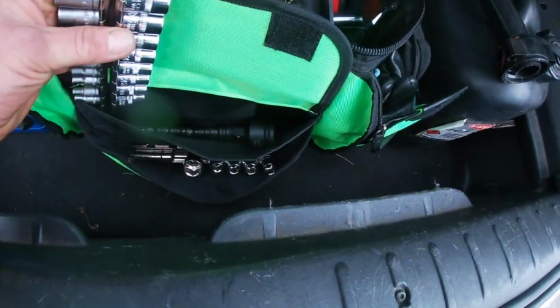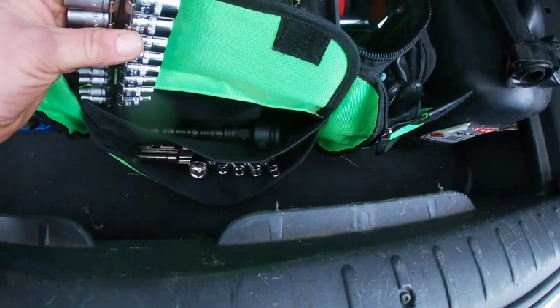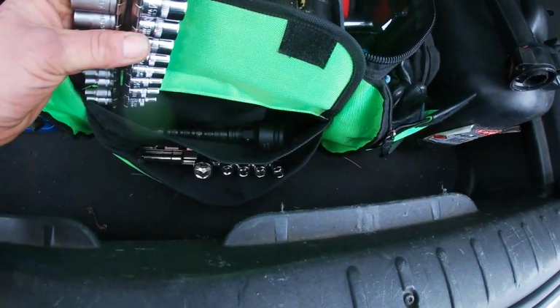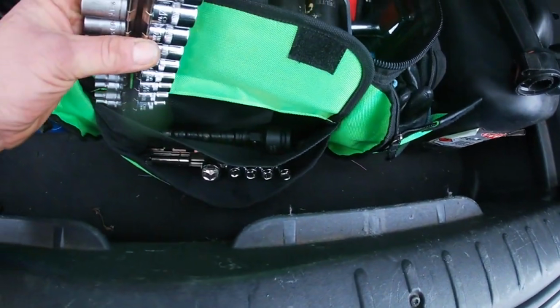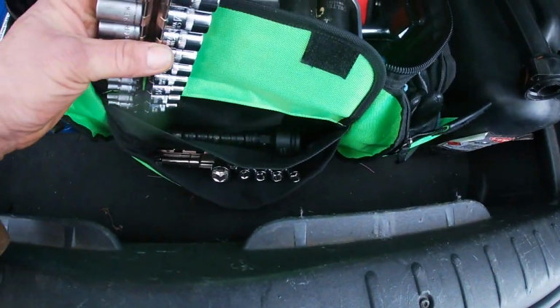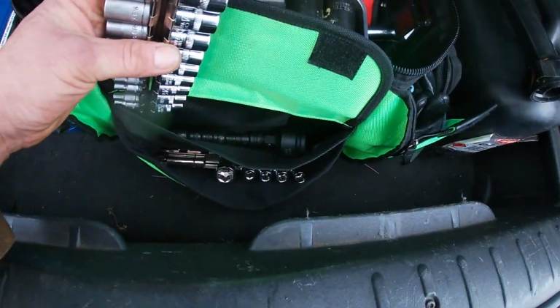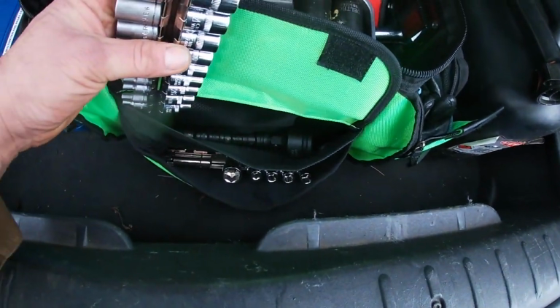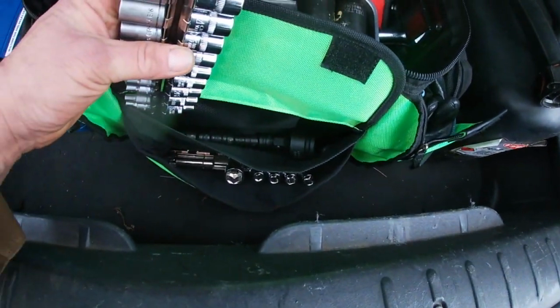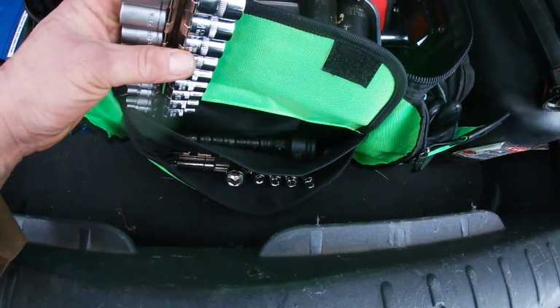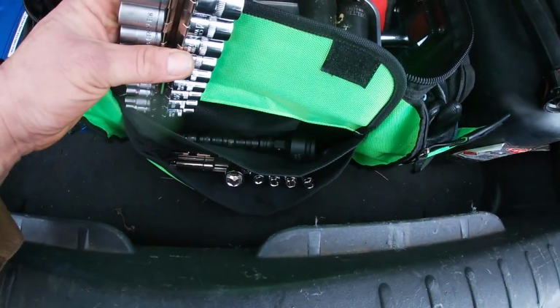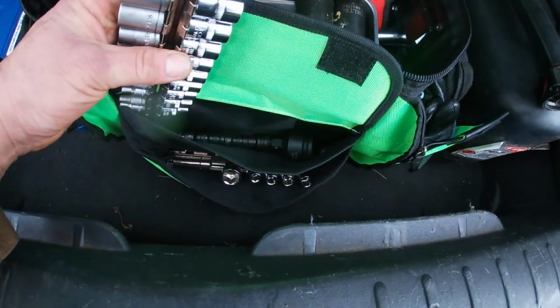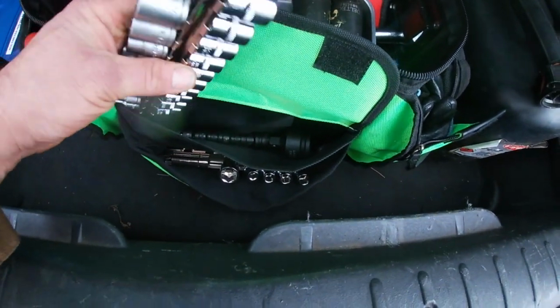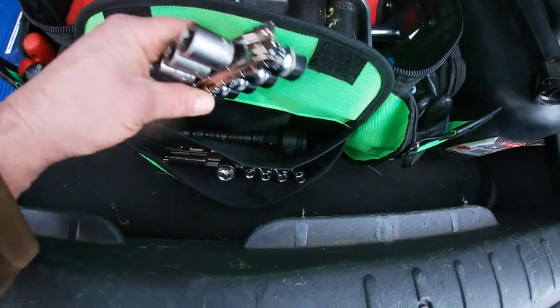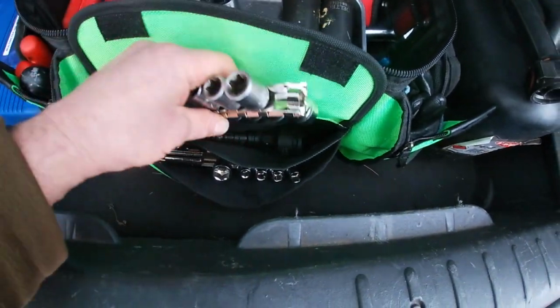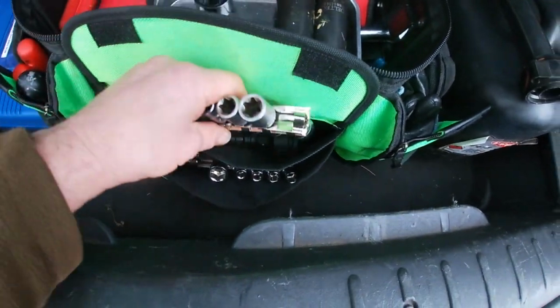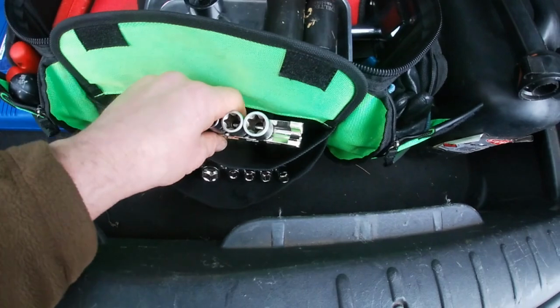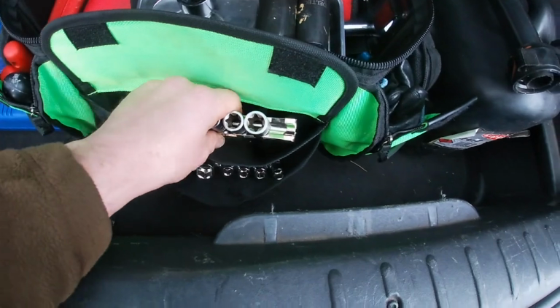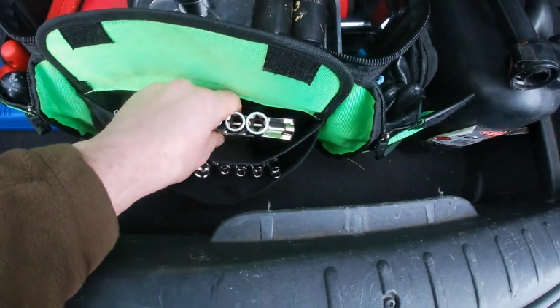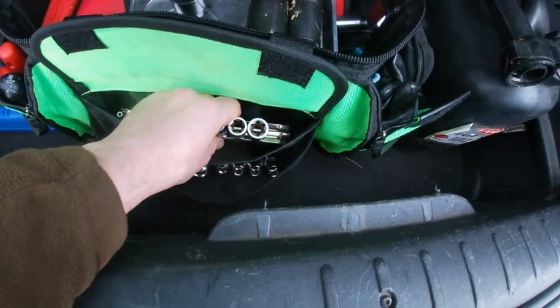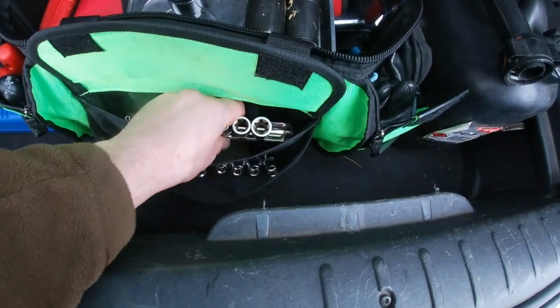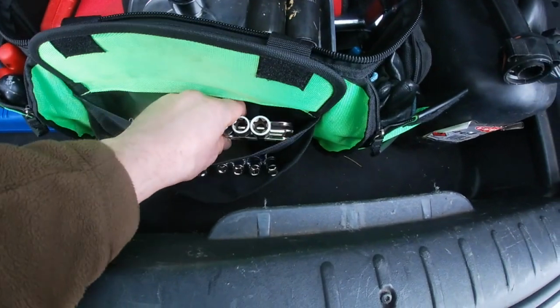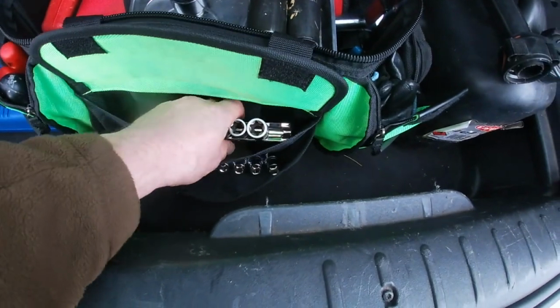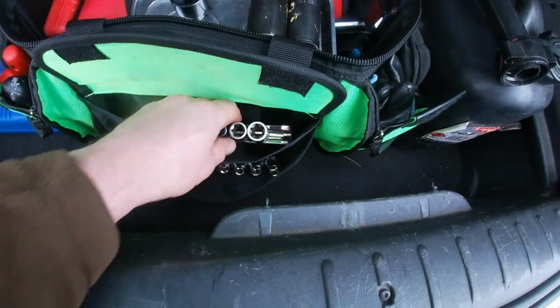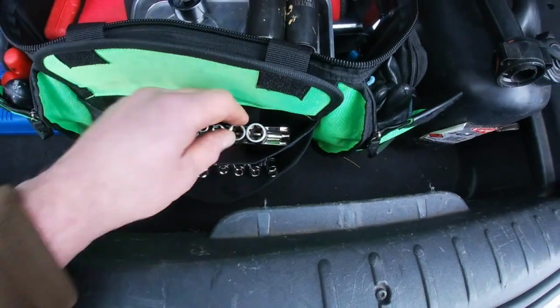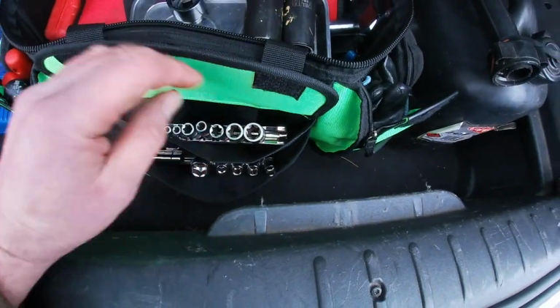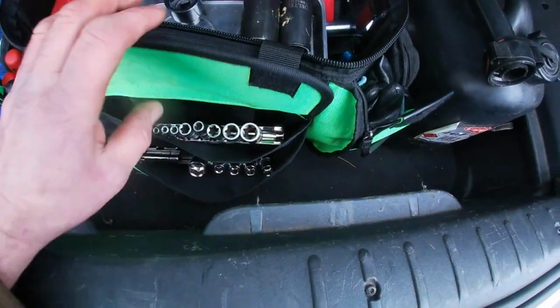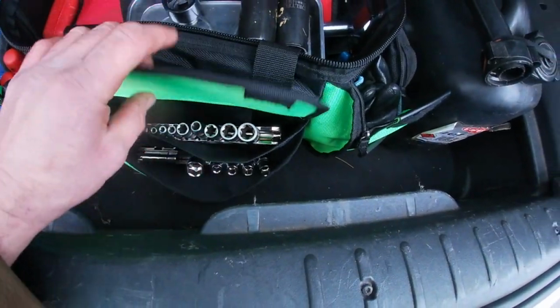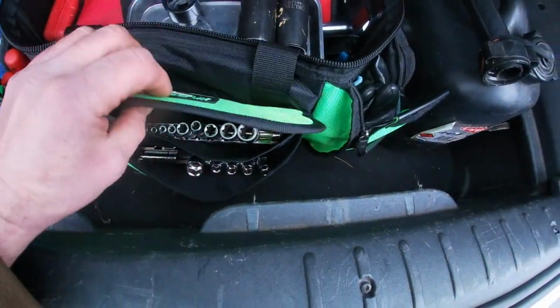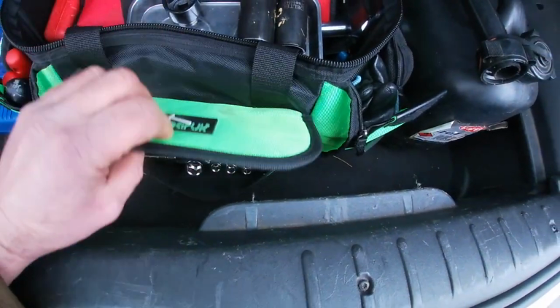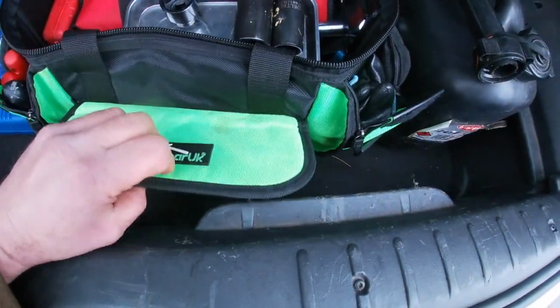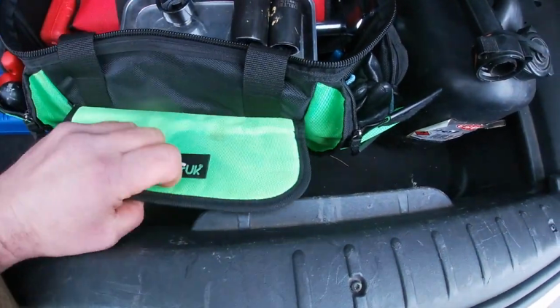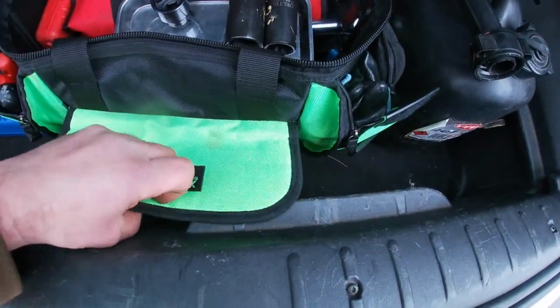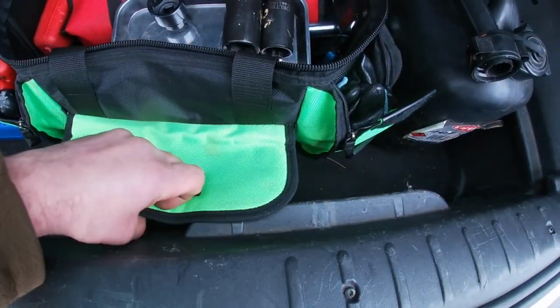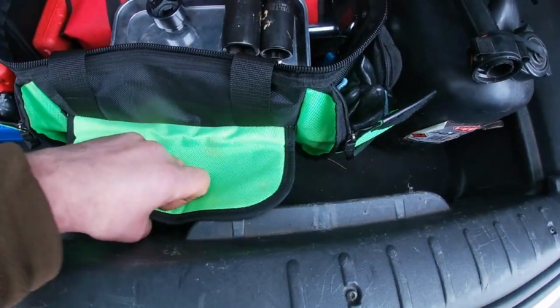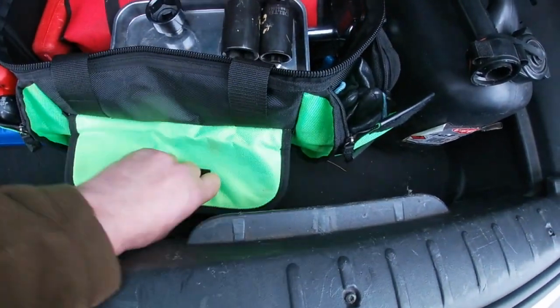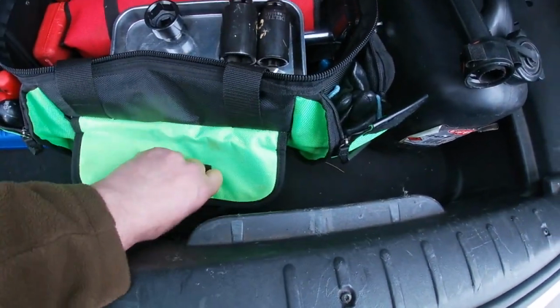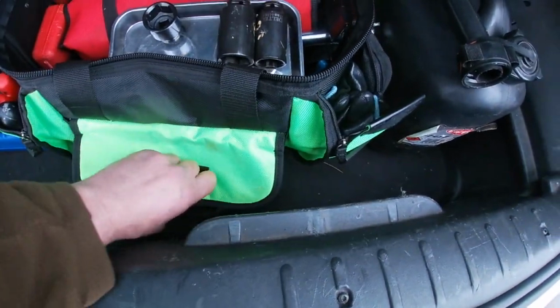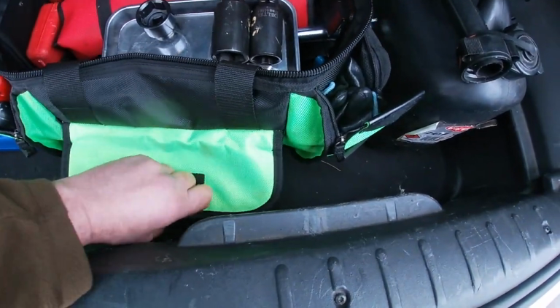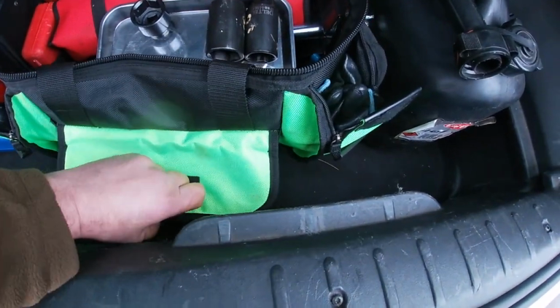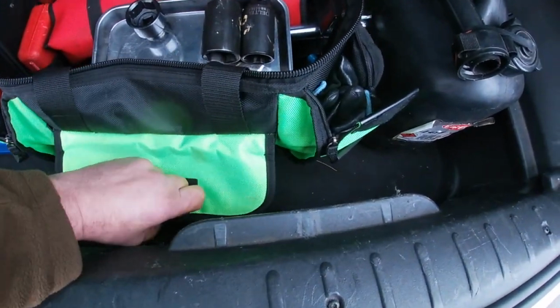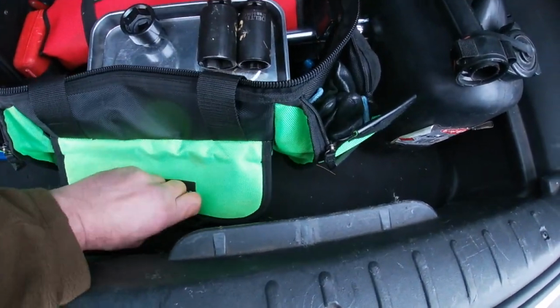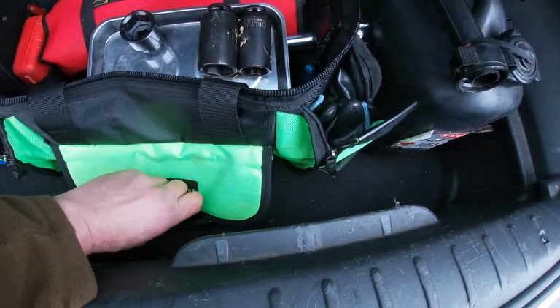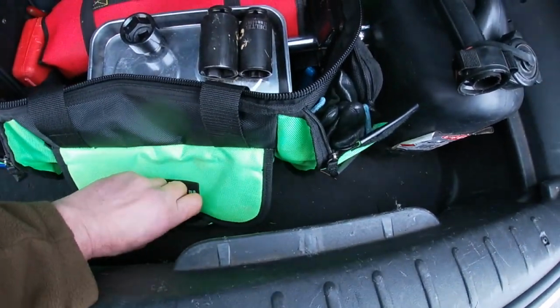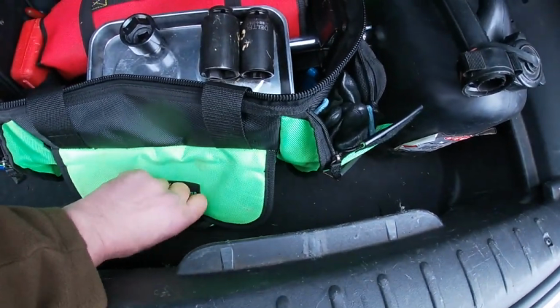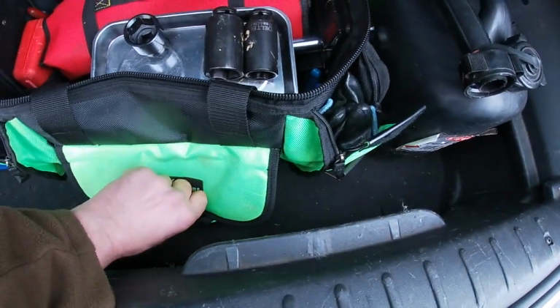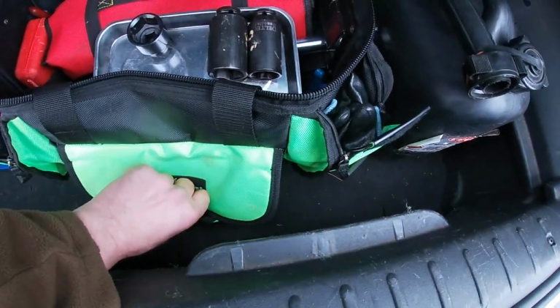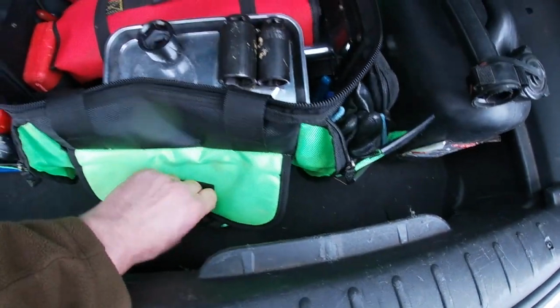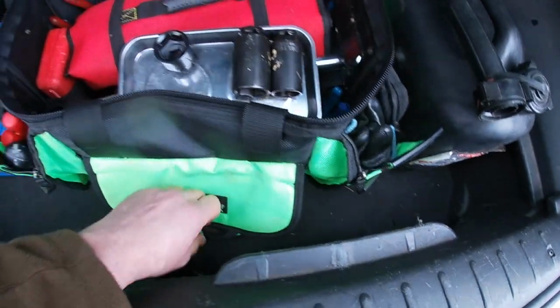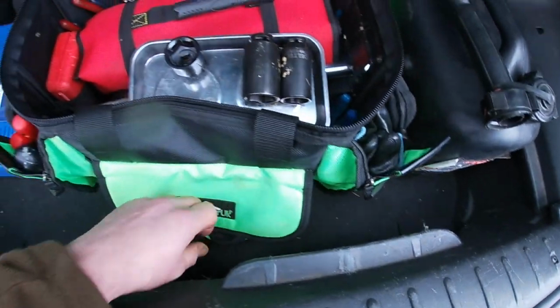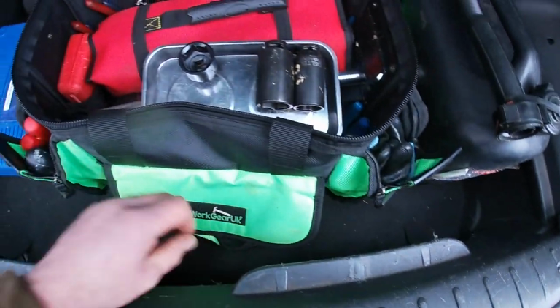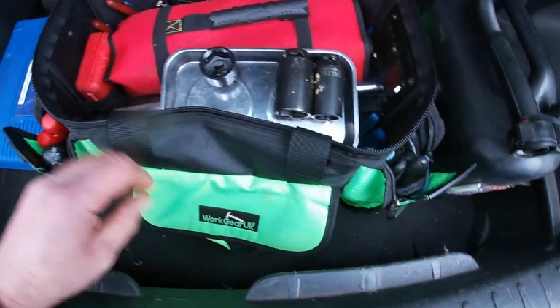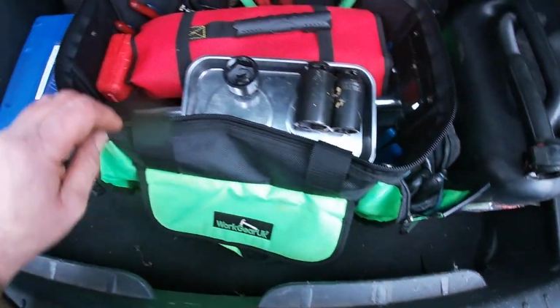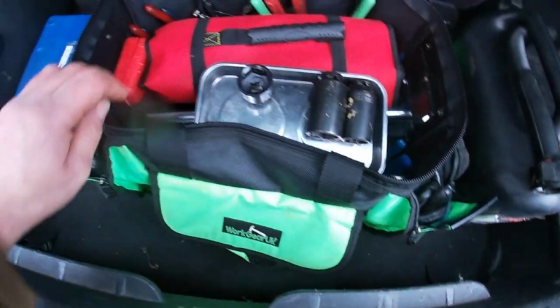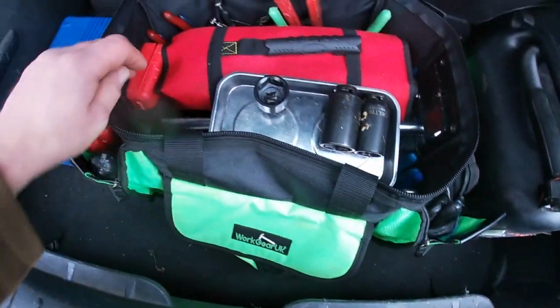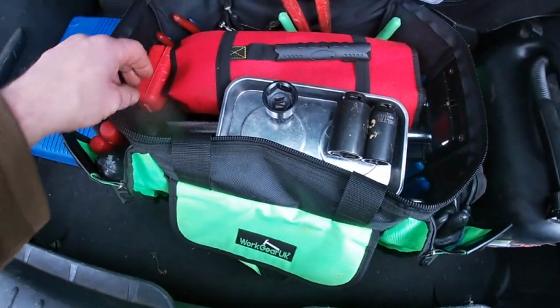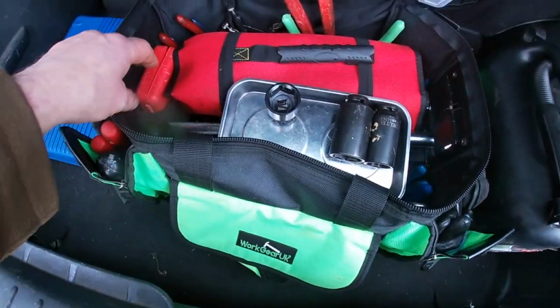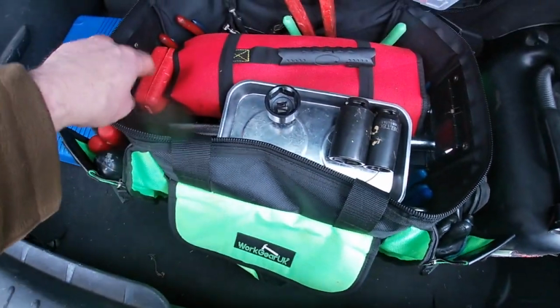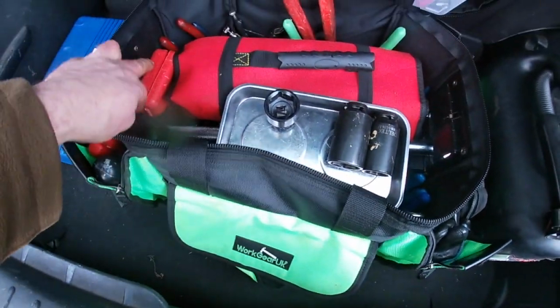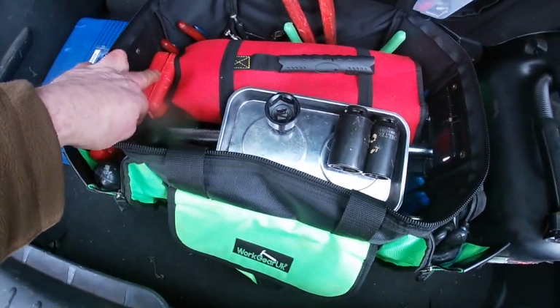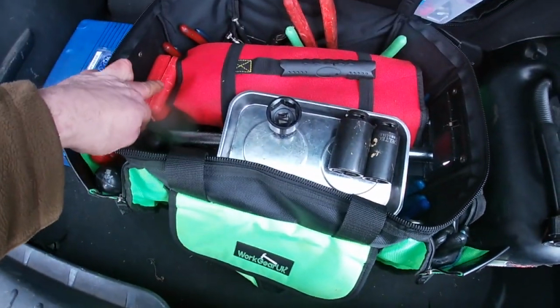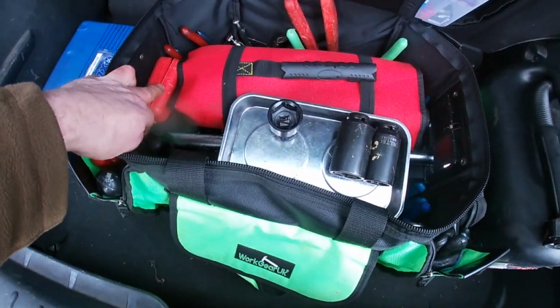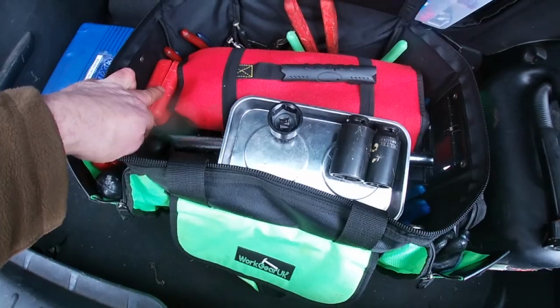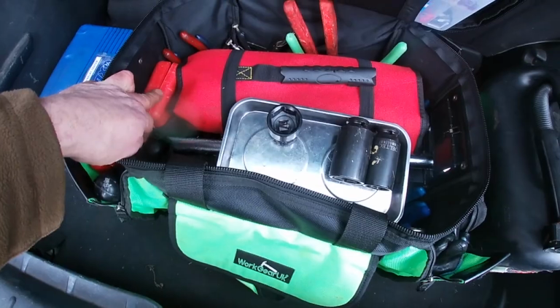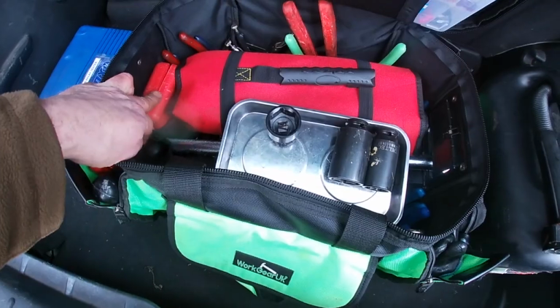Anyway guys, that is about it for today. That's a little browse into my tool bag - it's forever expanding. Watch out for the other videos about it in the future.